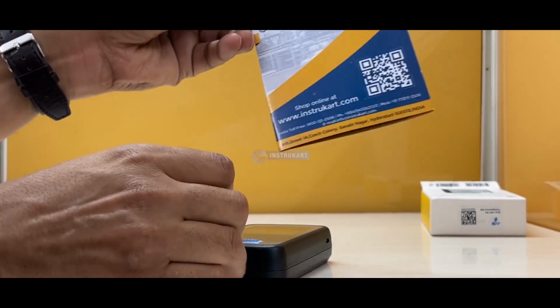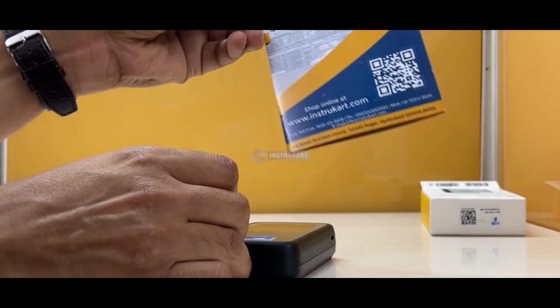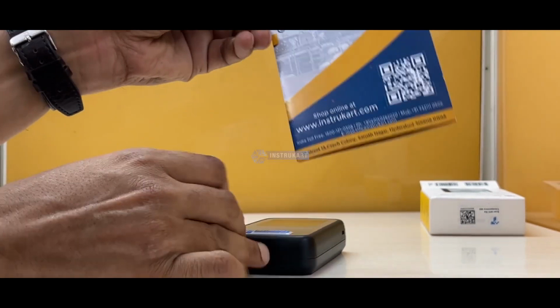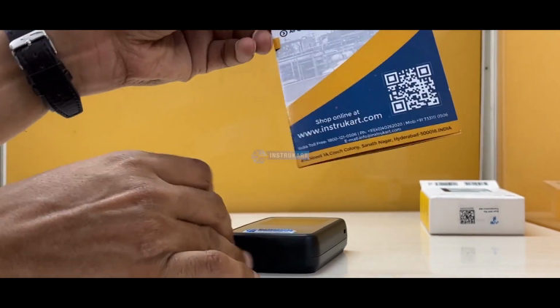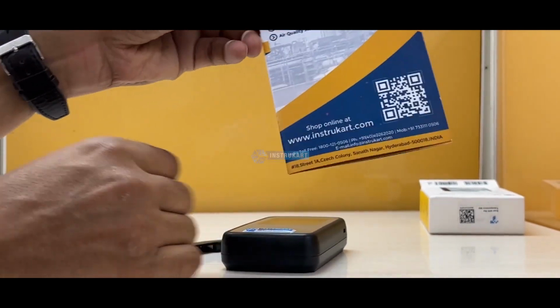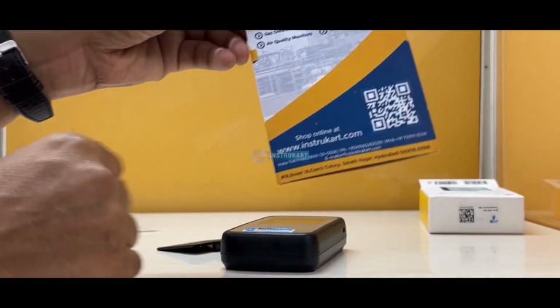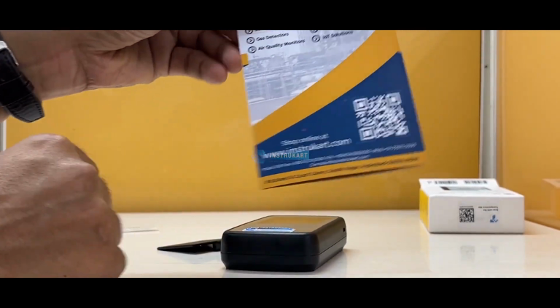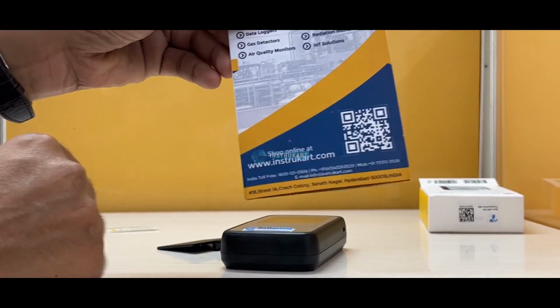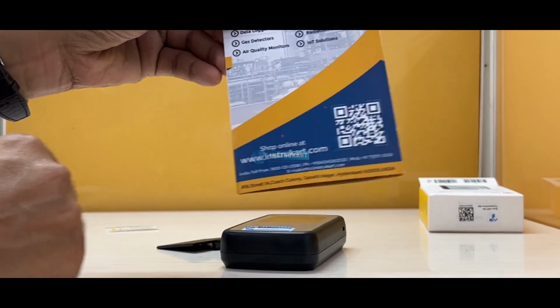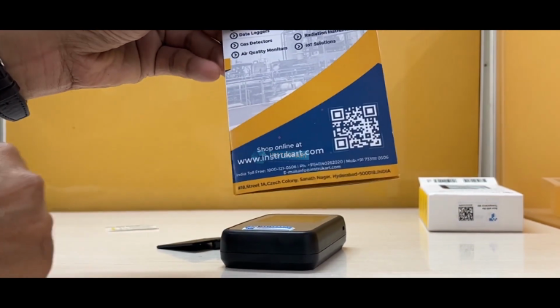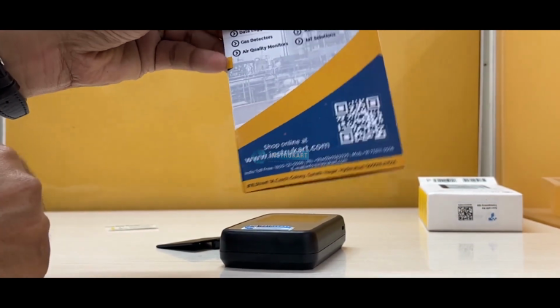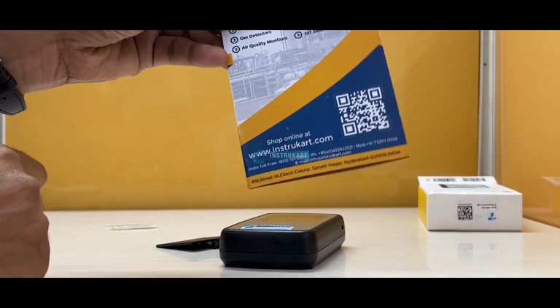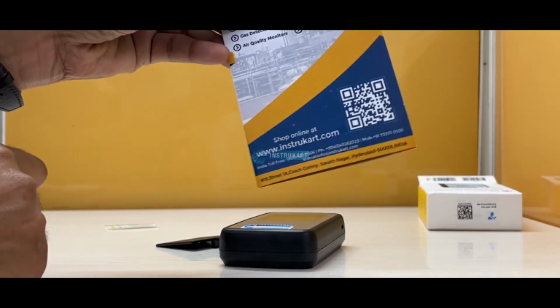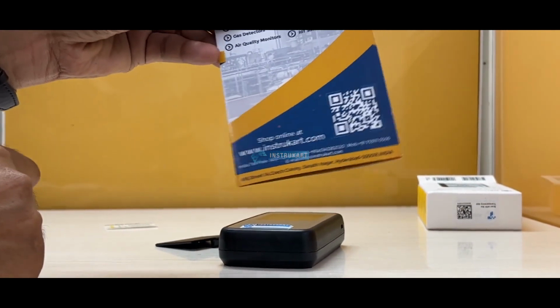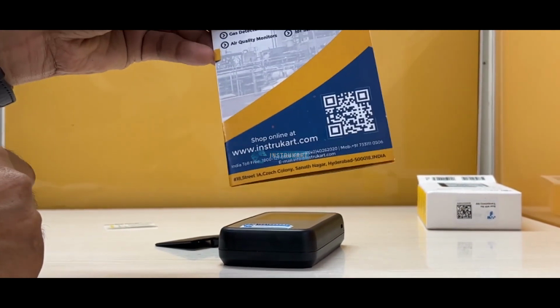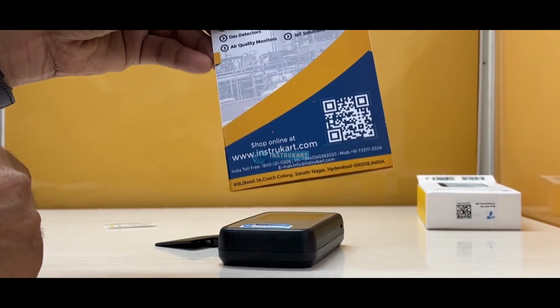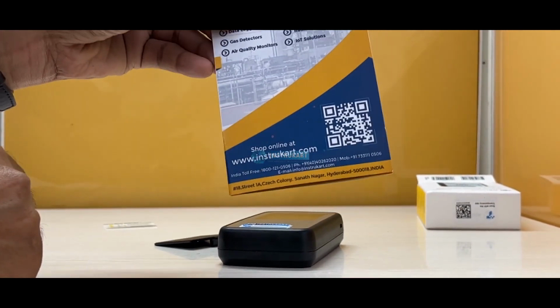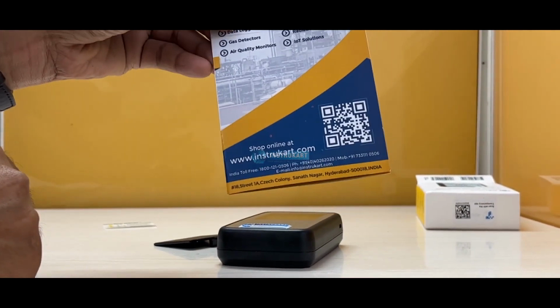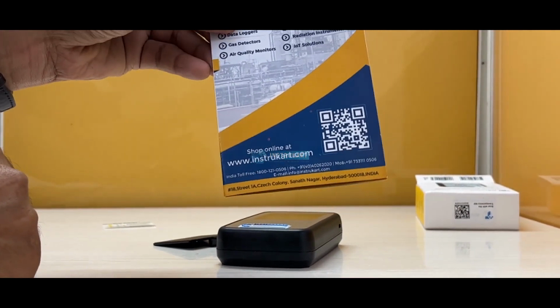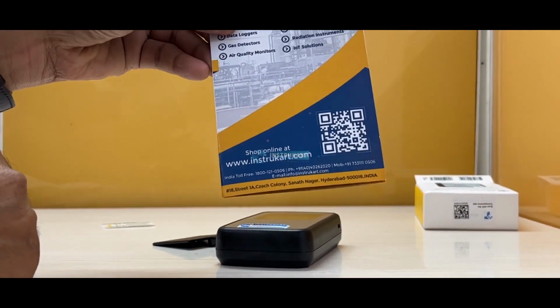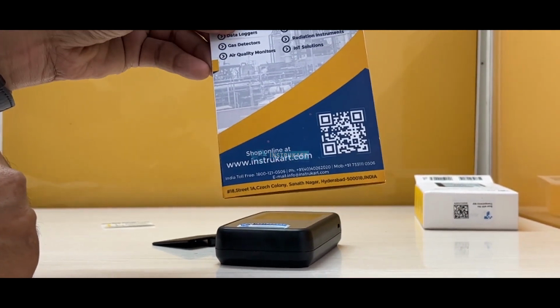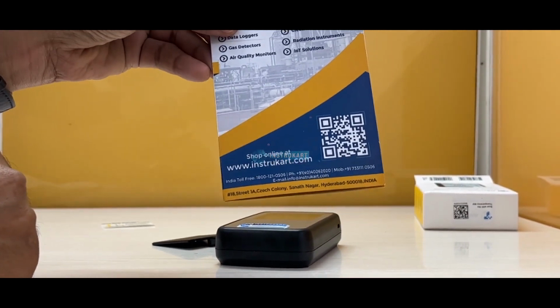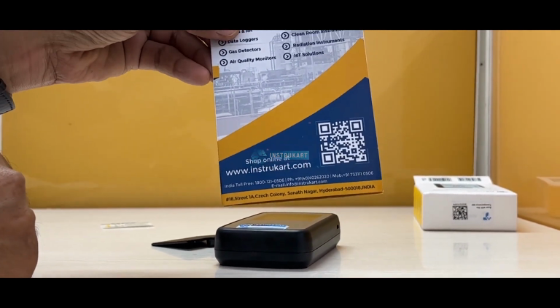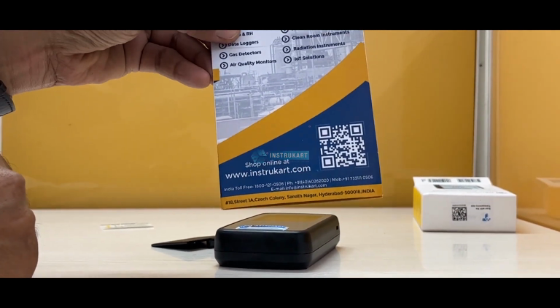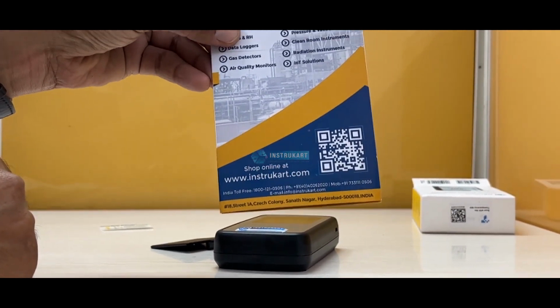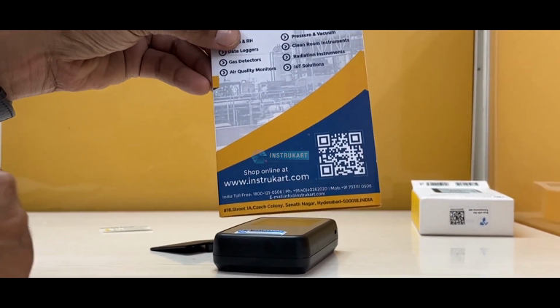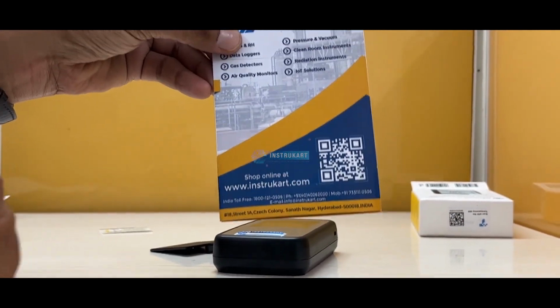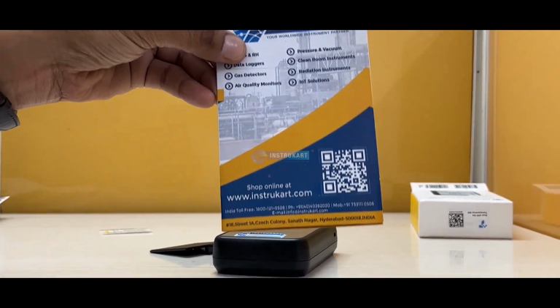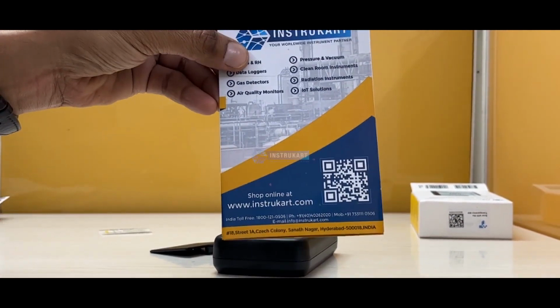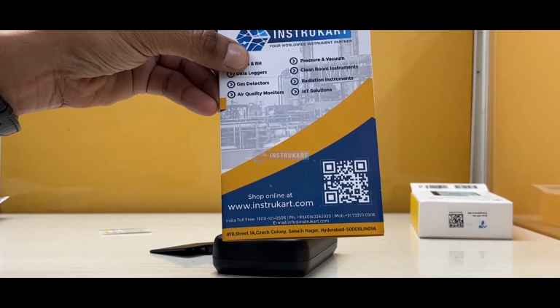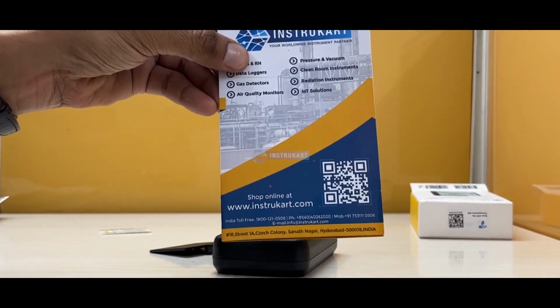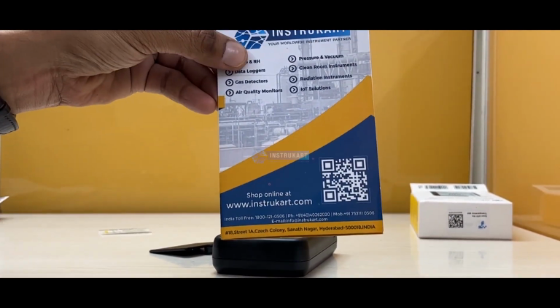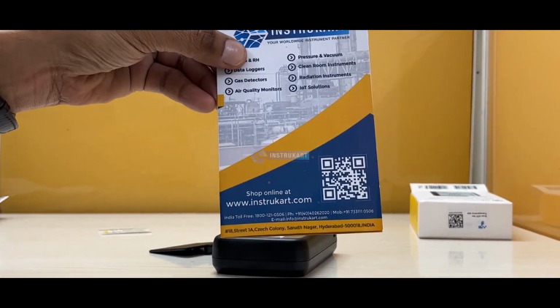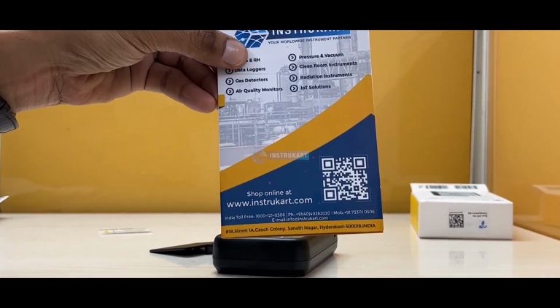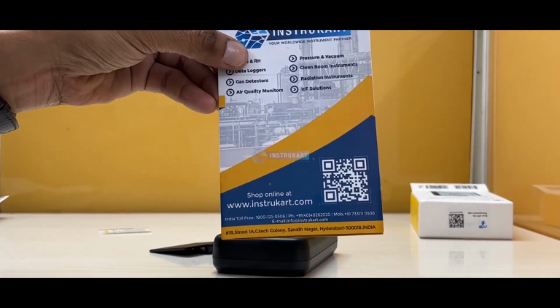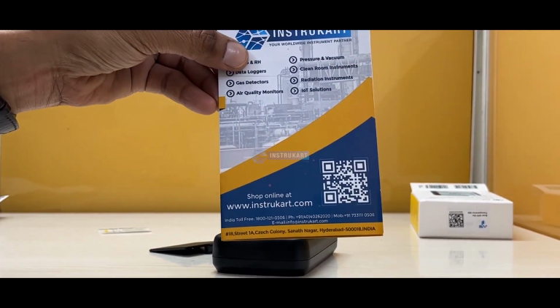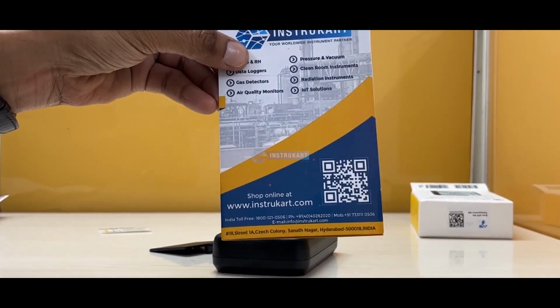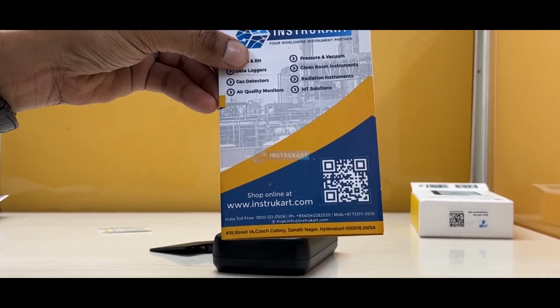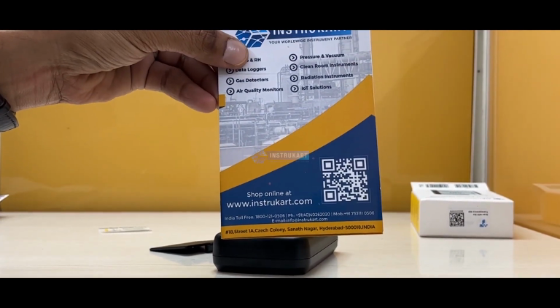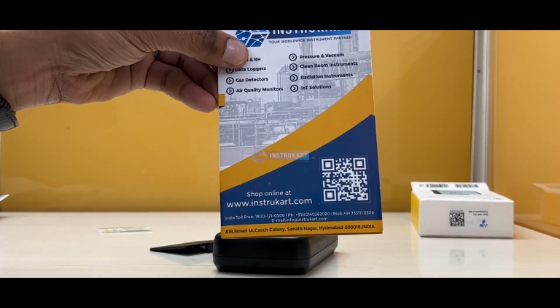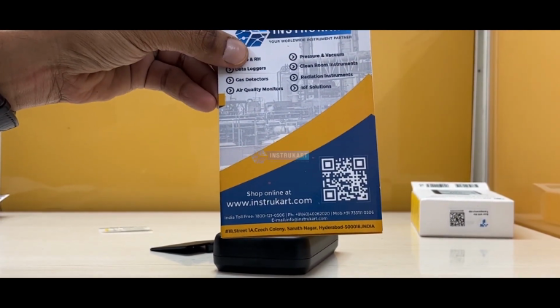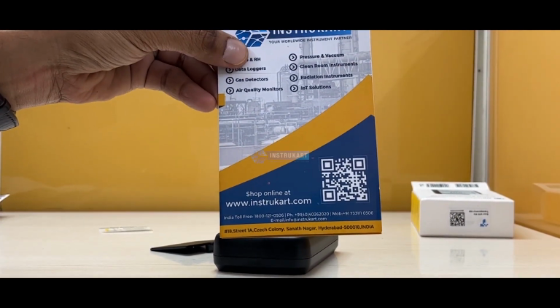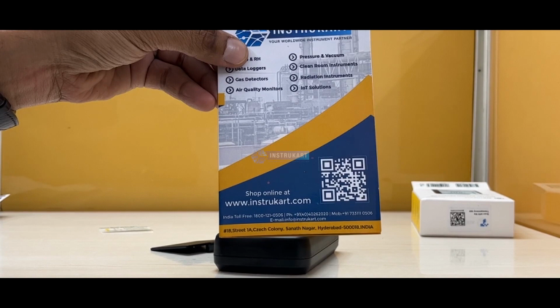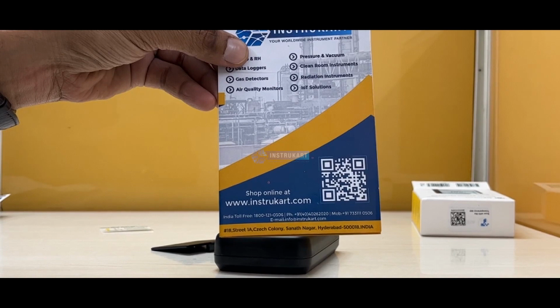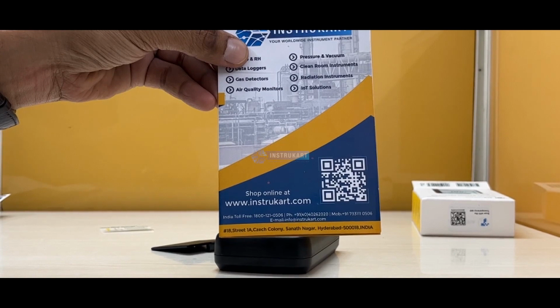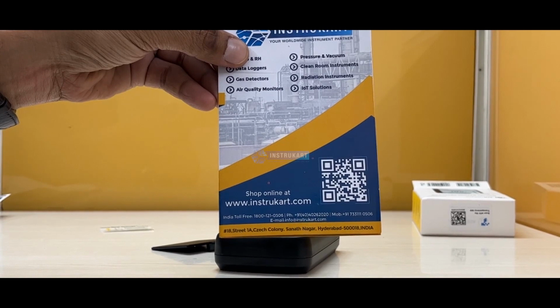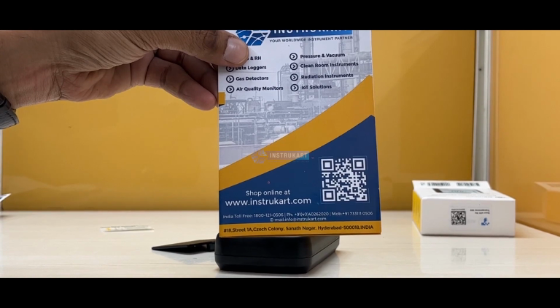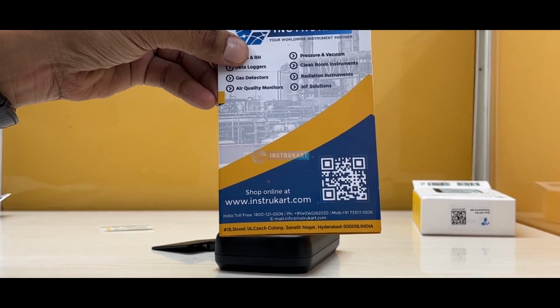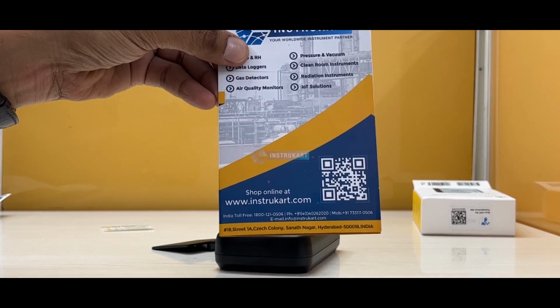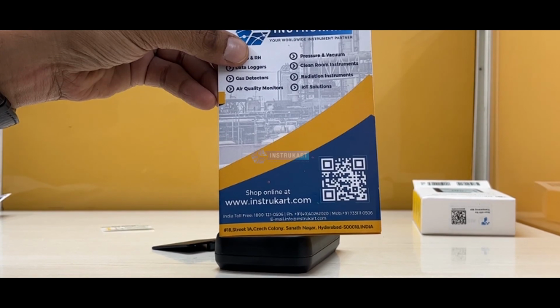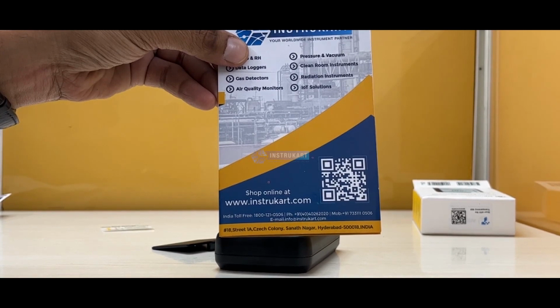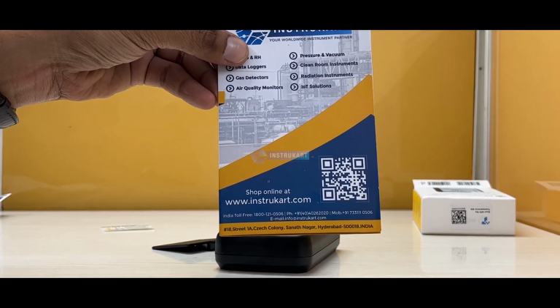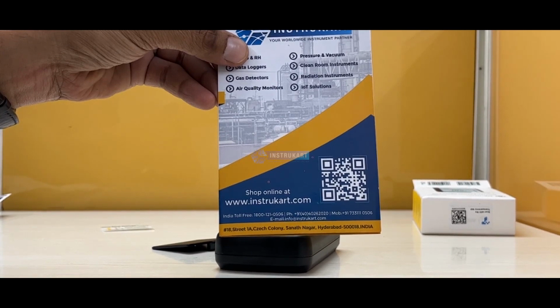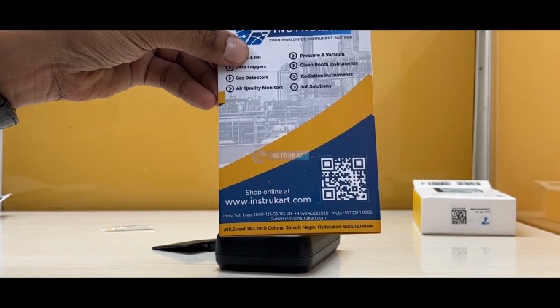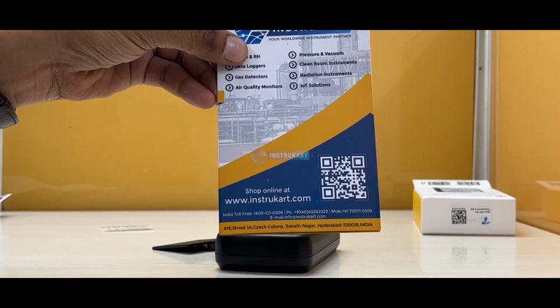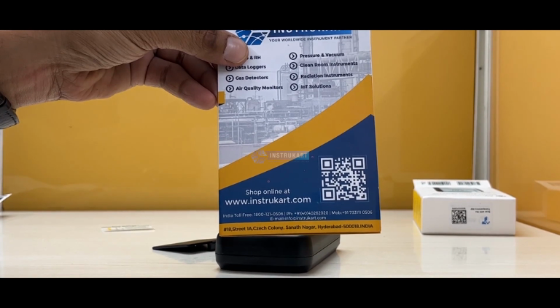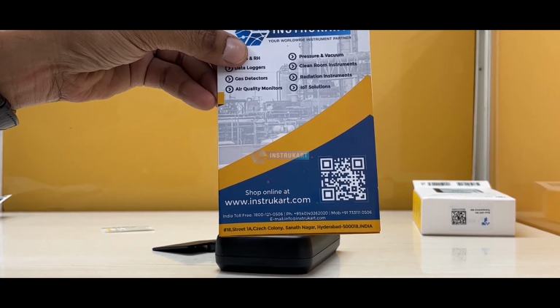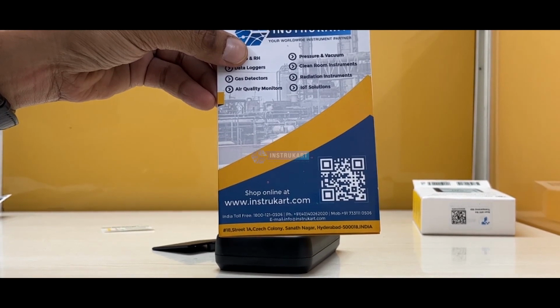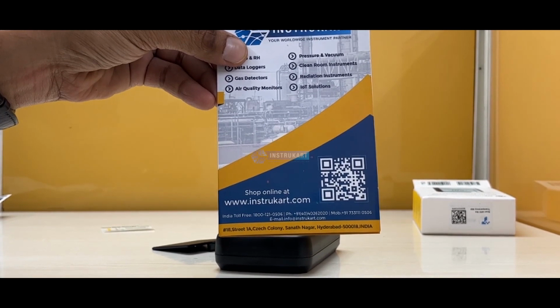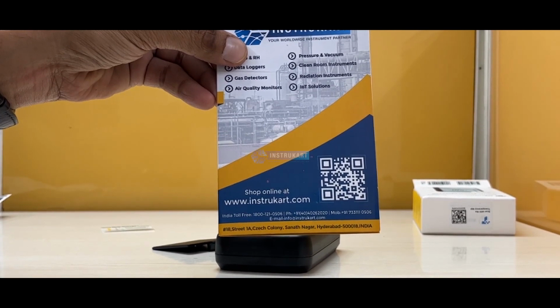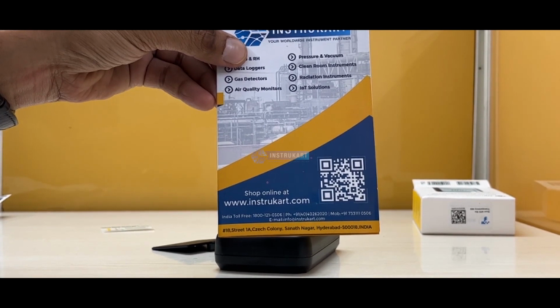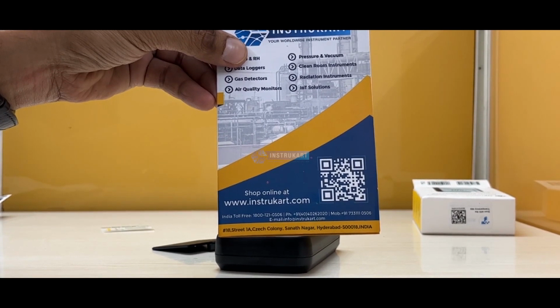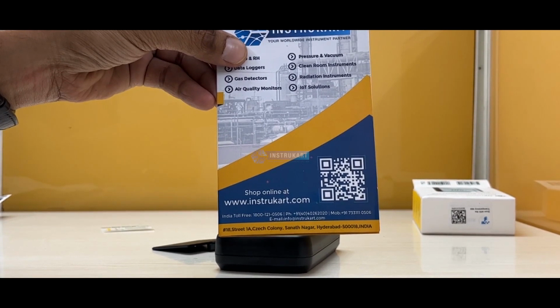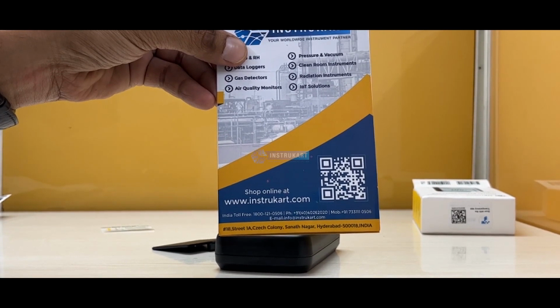For more information on this radon detector, any radiation detector, or any related items, you can always reach our experts at instrucard.com. Thanks for watching.